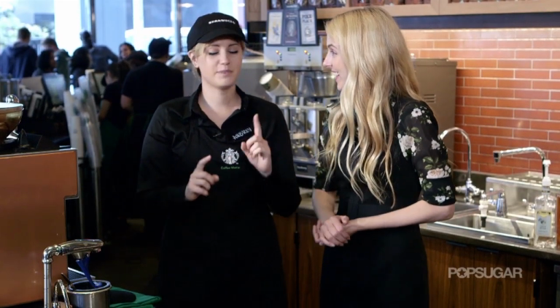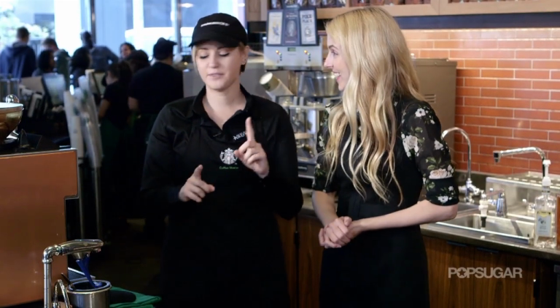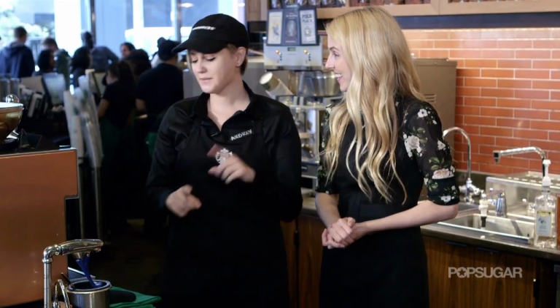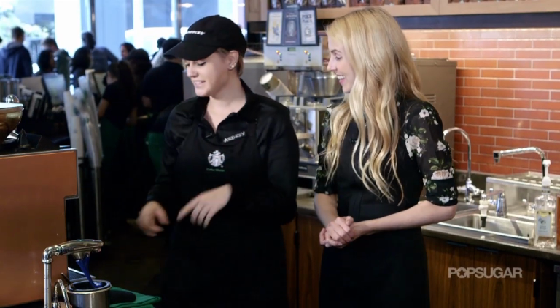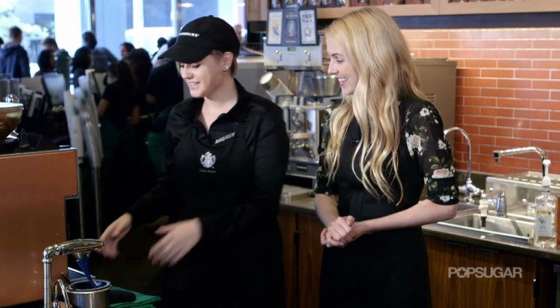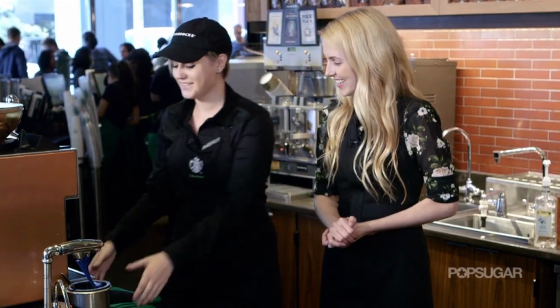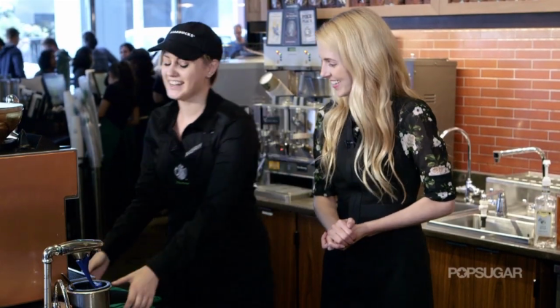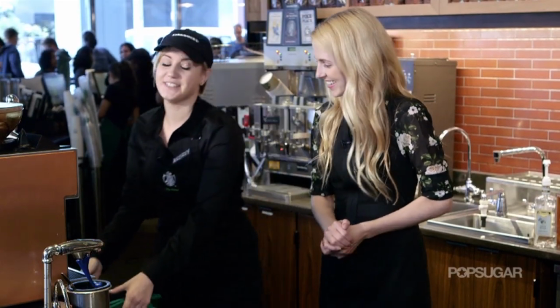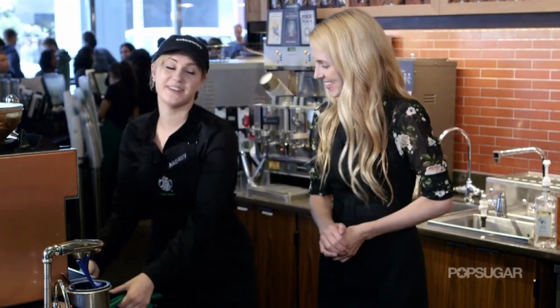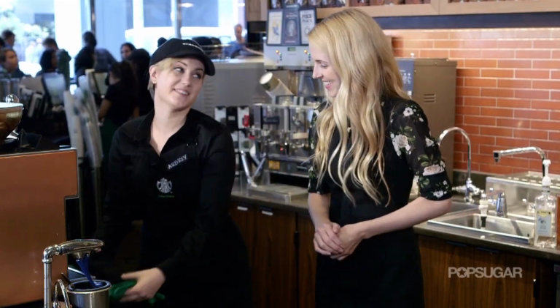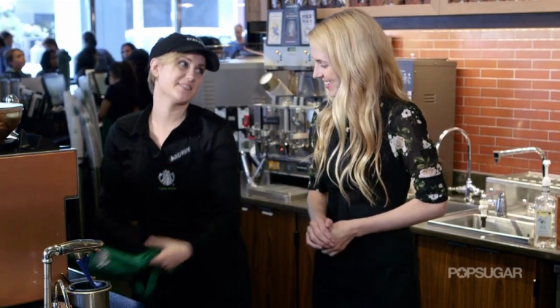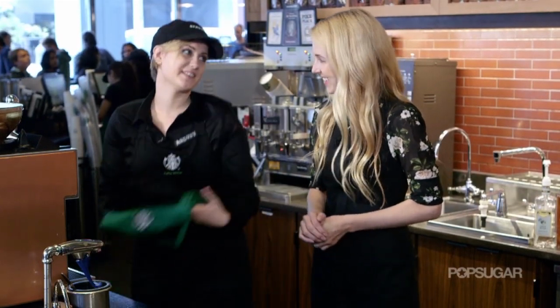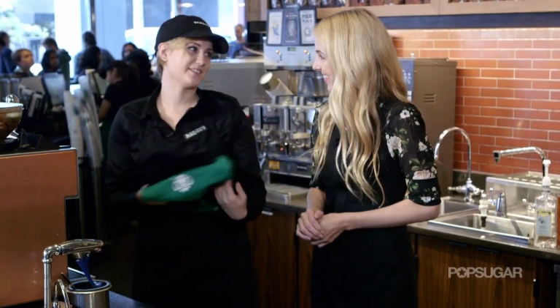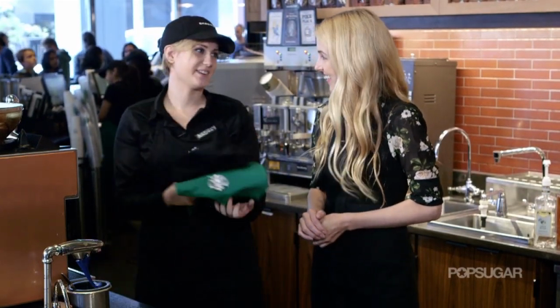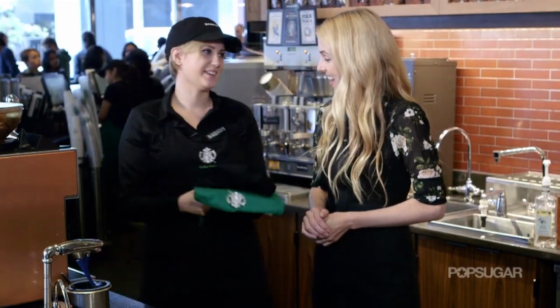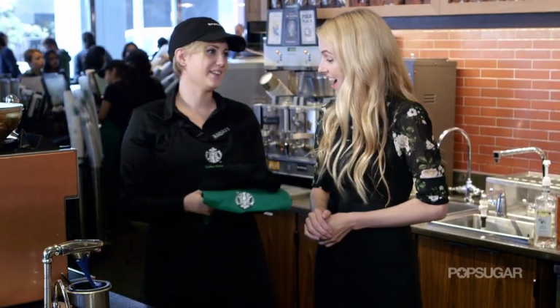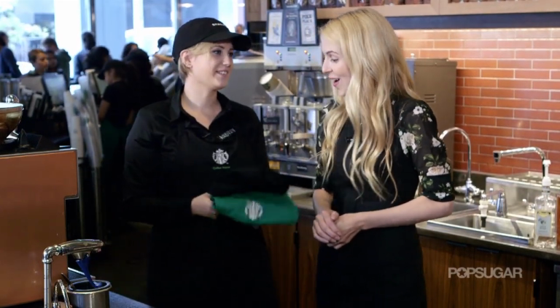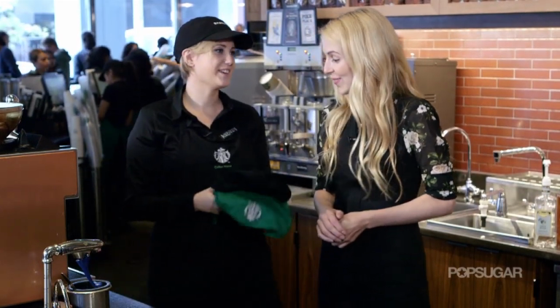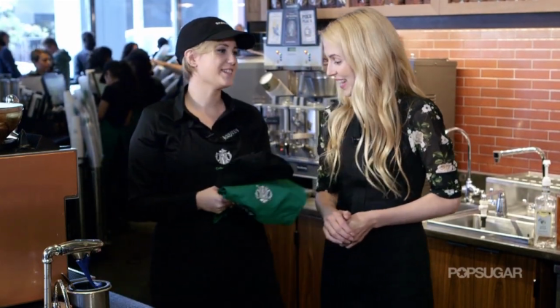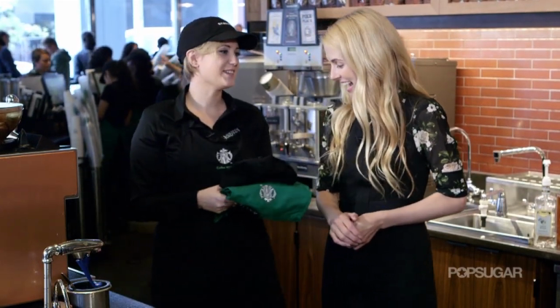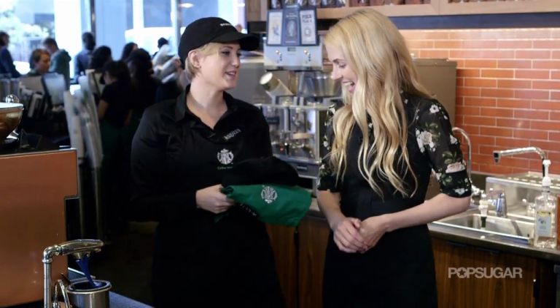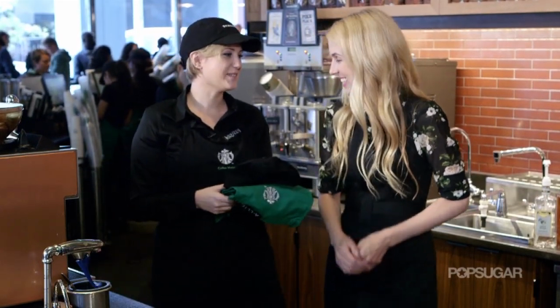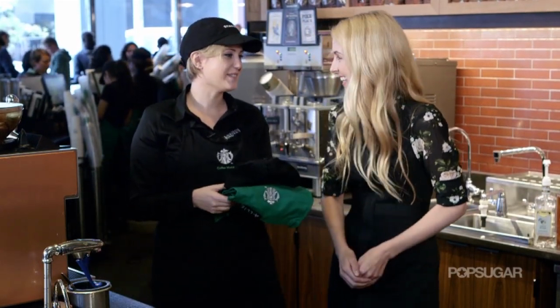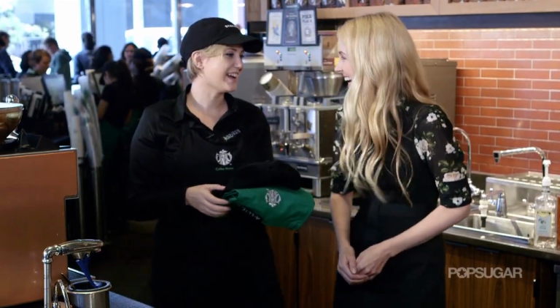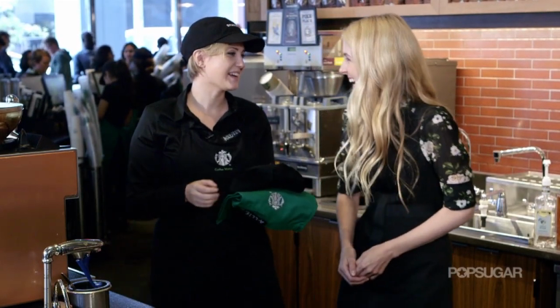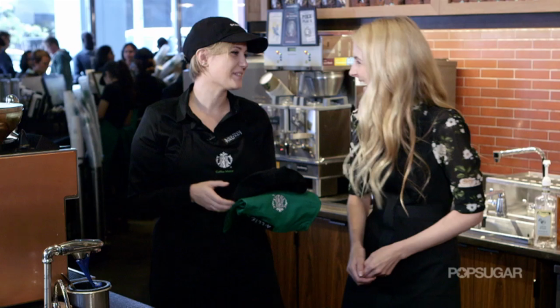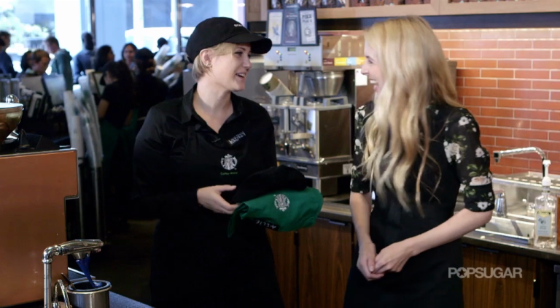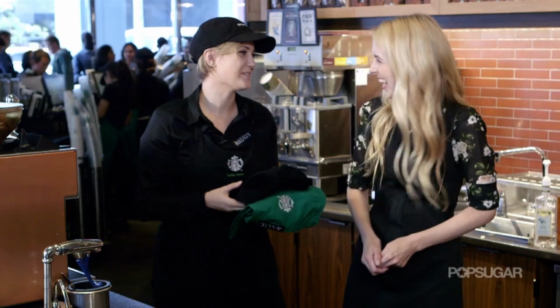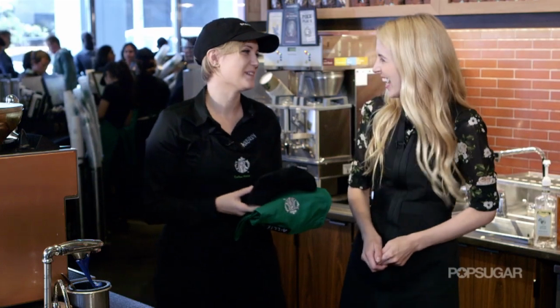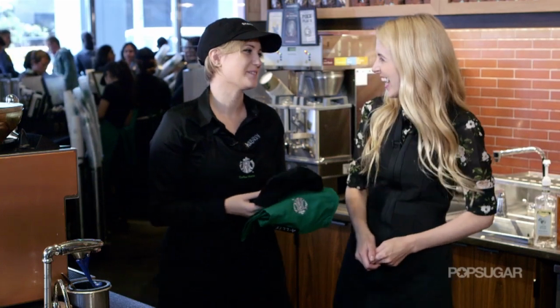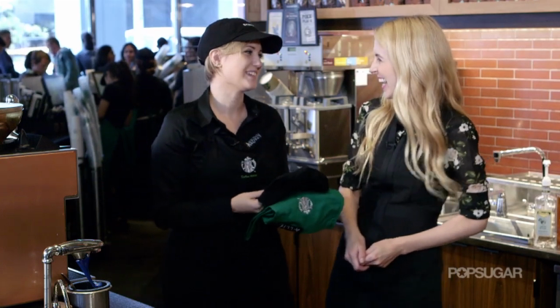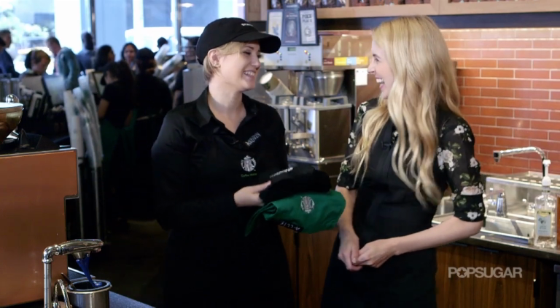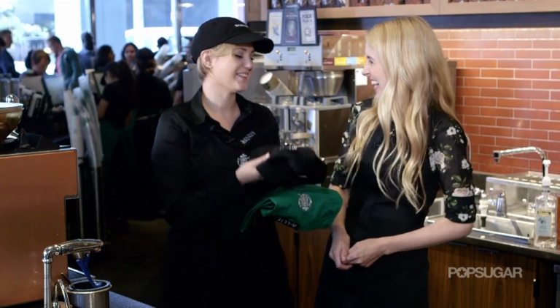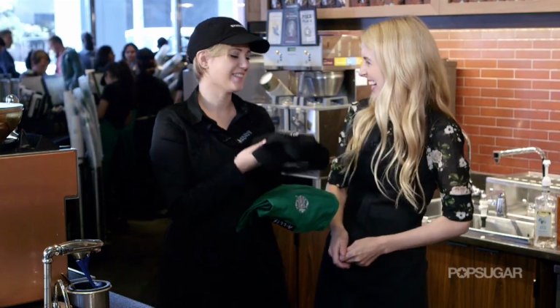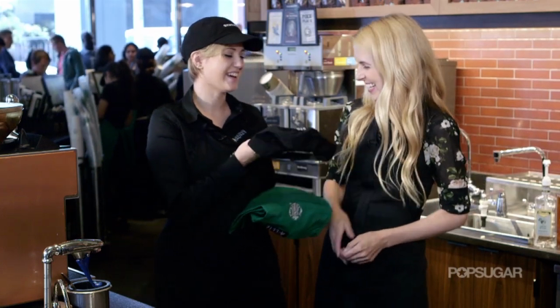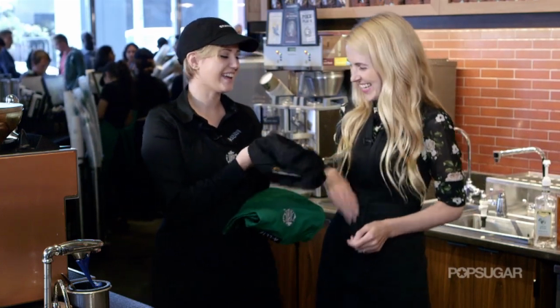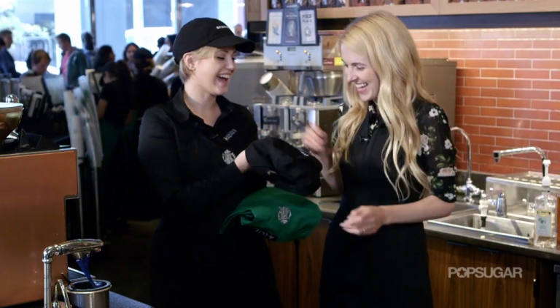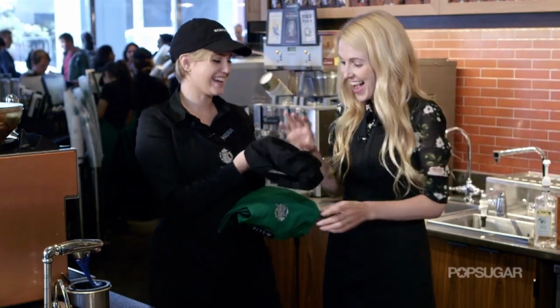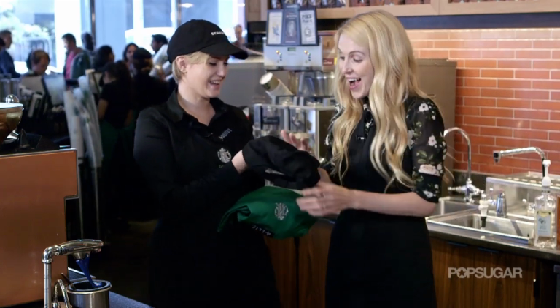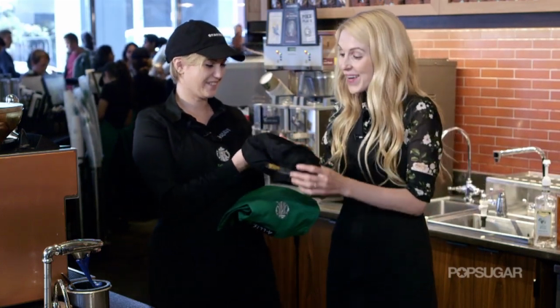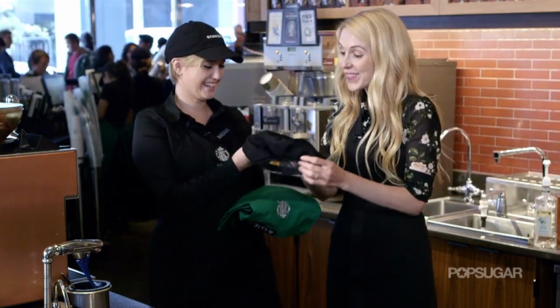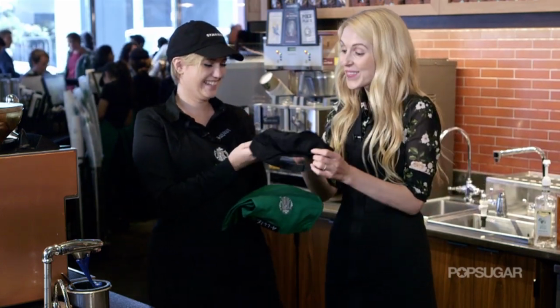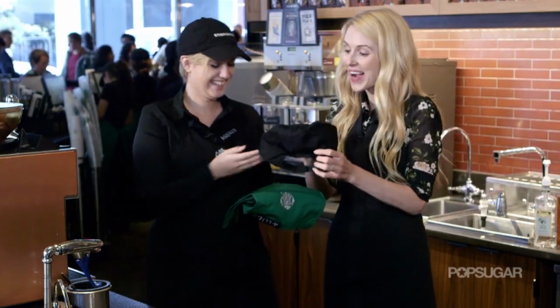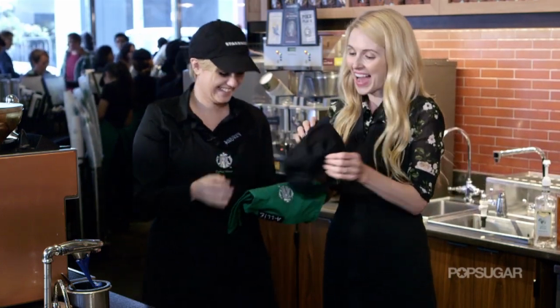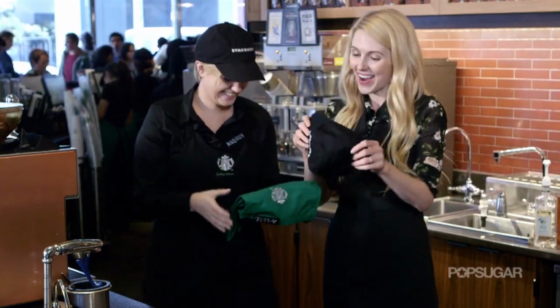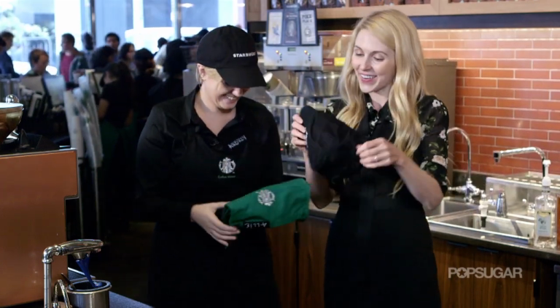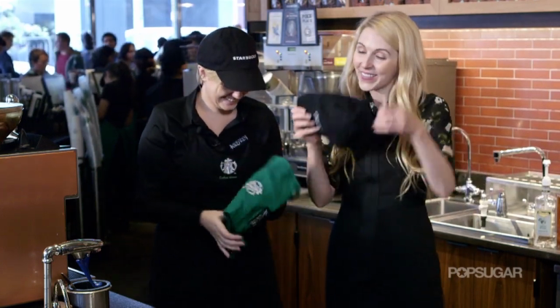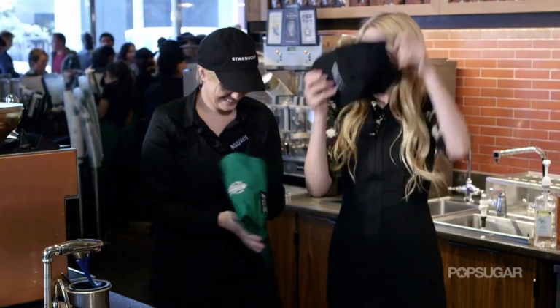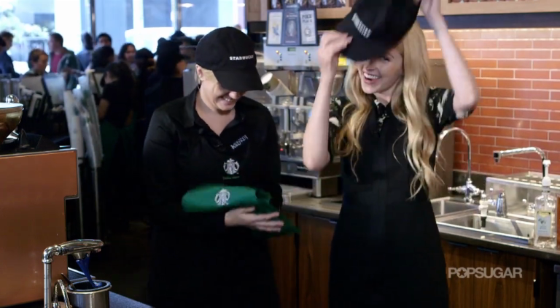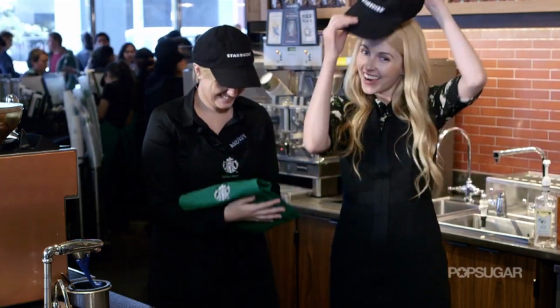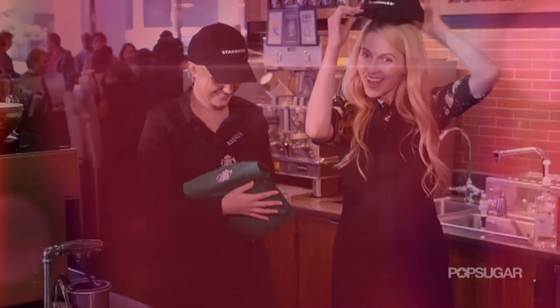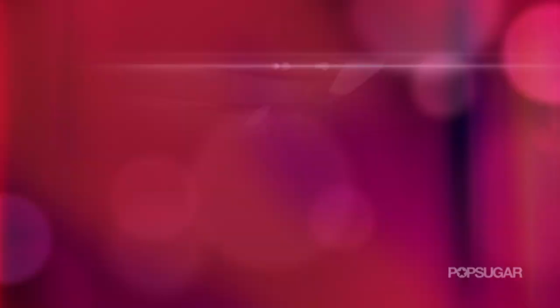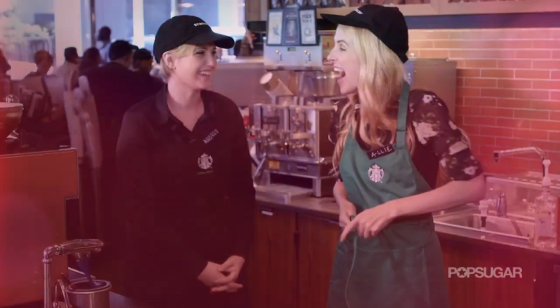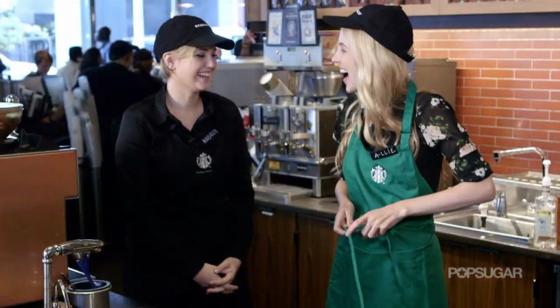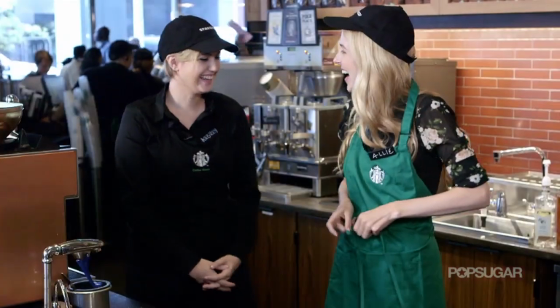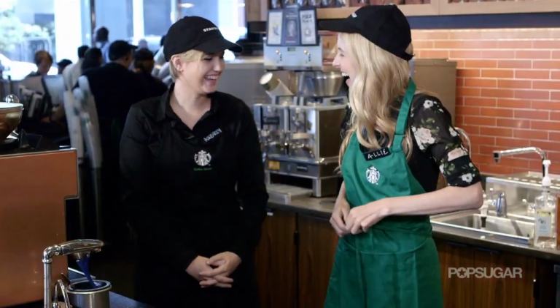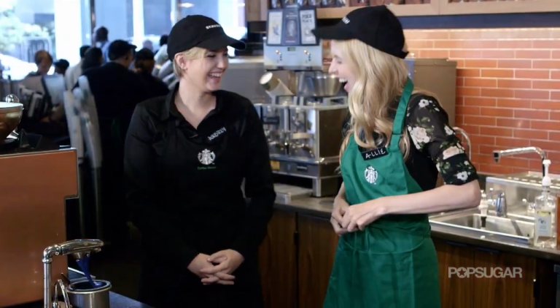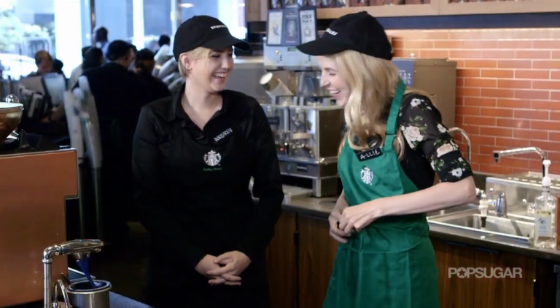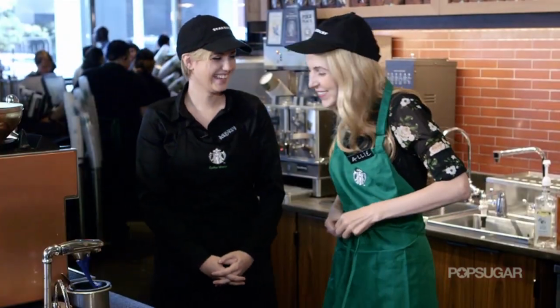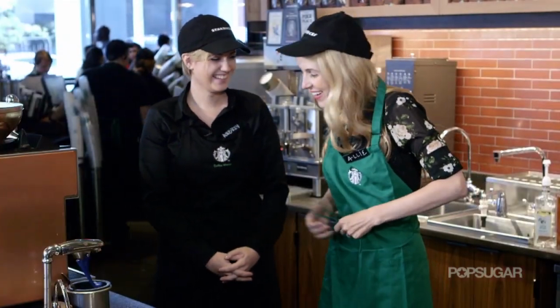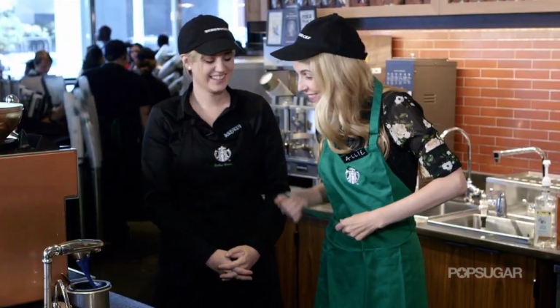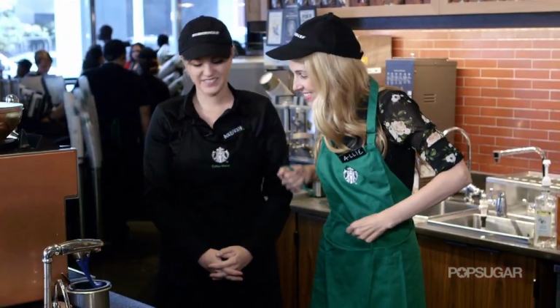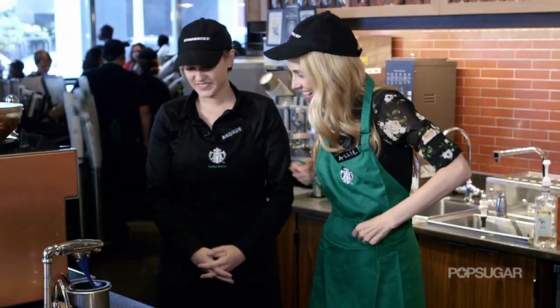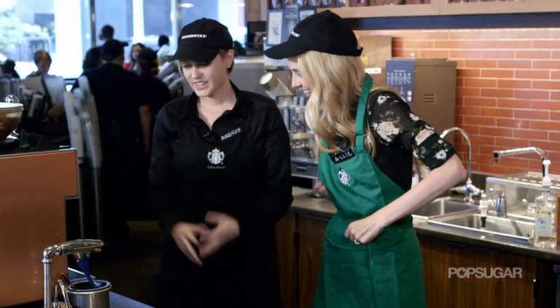Before we do, I do have something for you. Of course you couldn't be behind our bar and be a barista without a hat. Wow. Okay, where do we start?